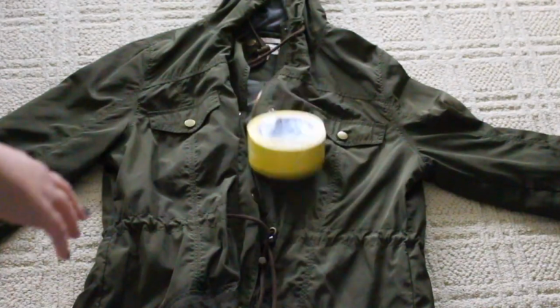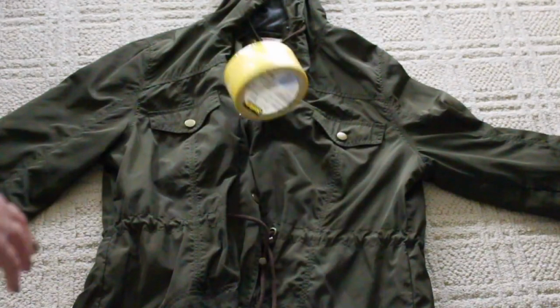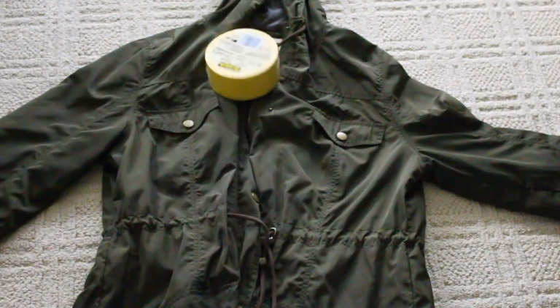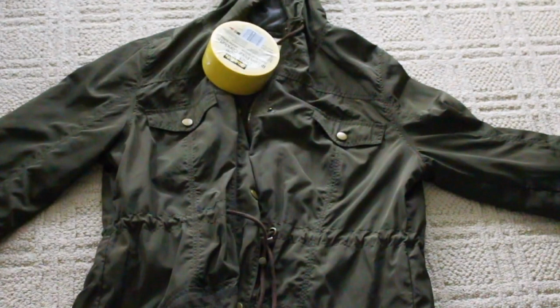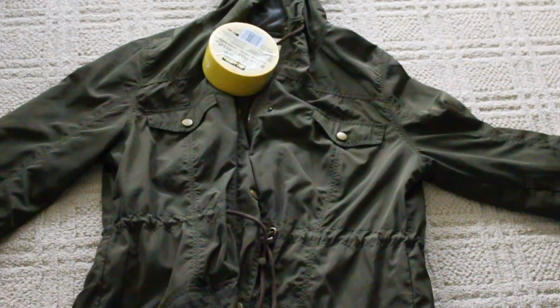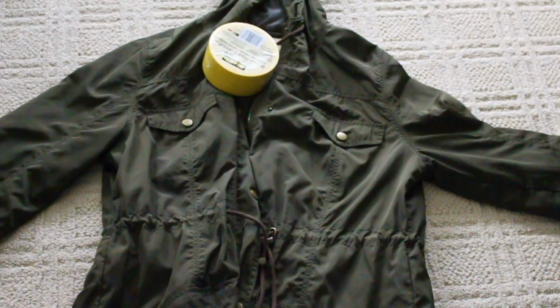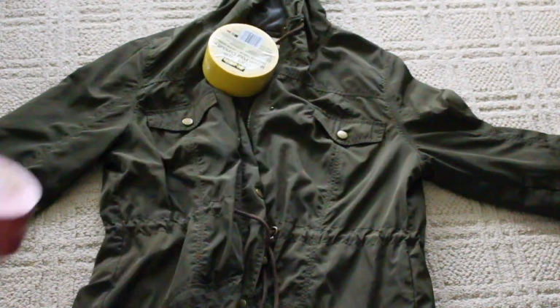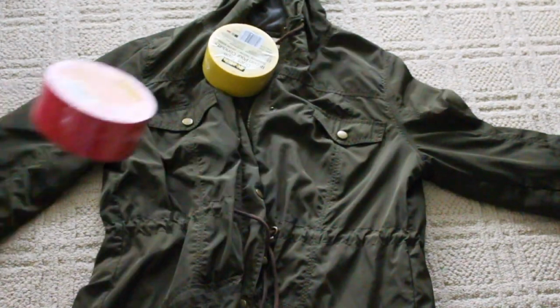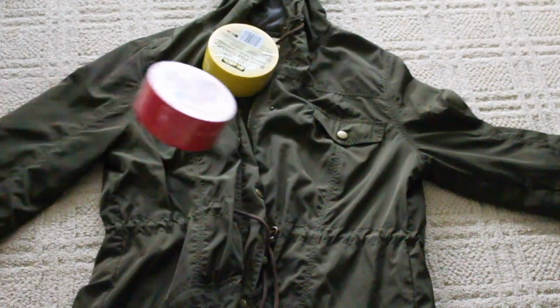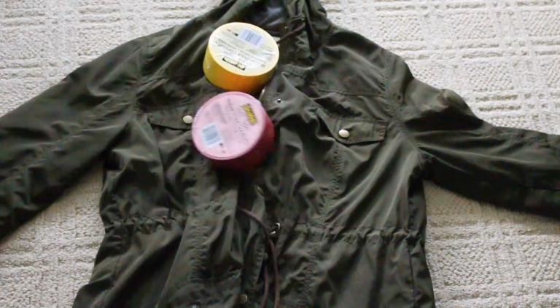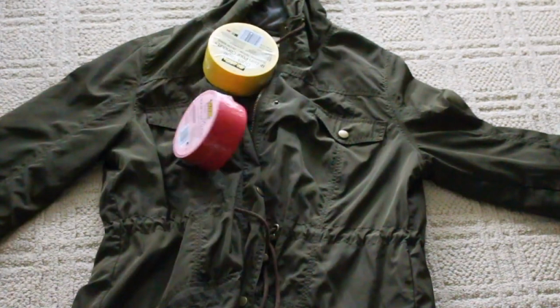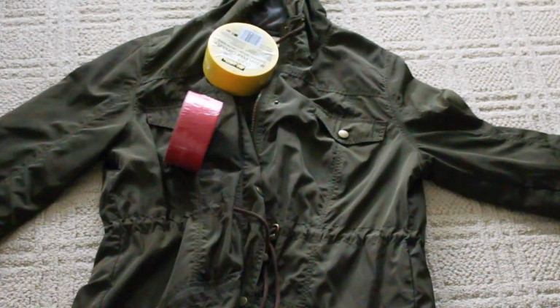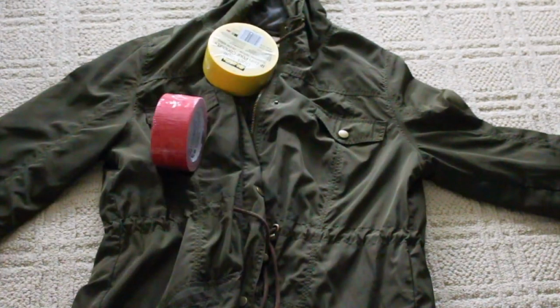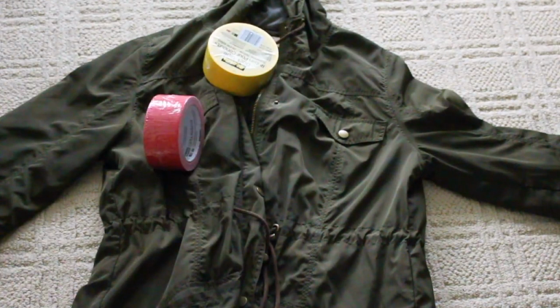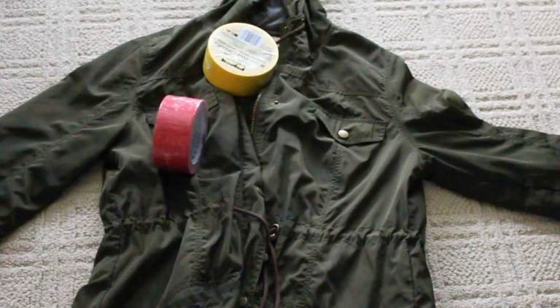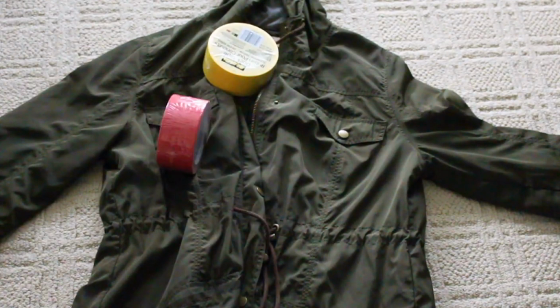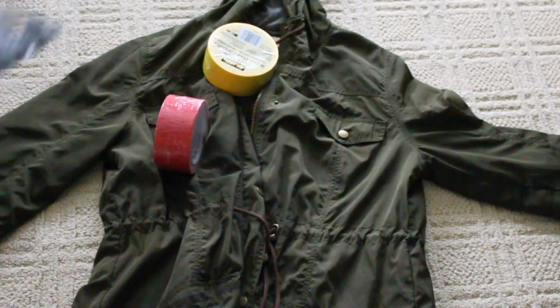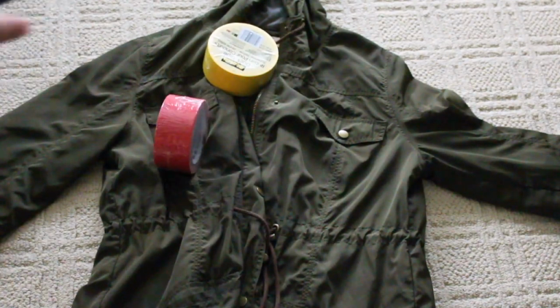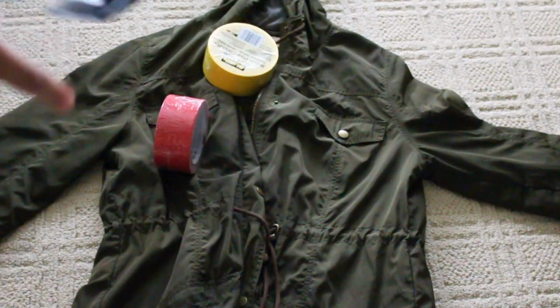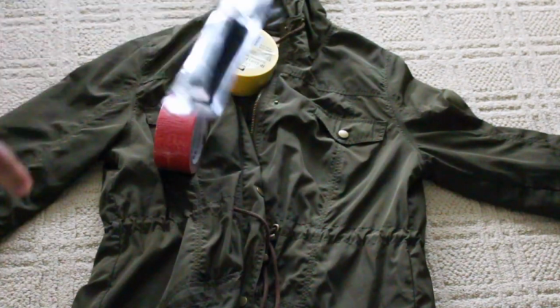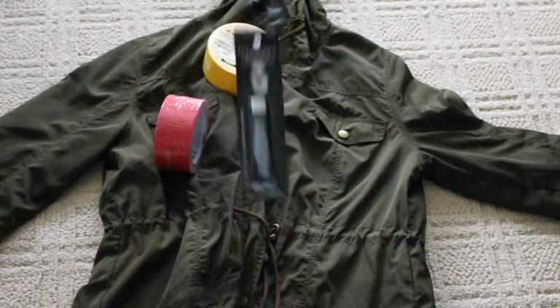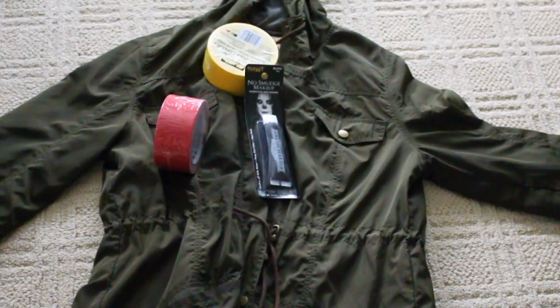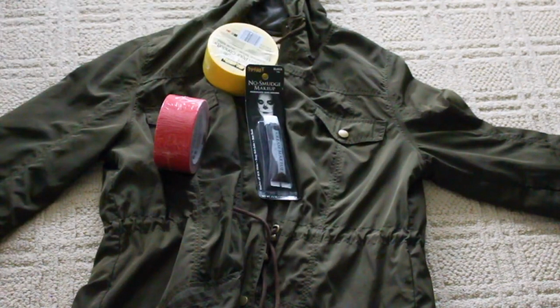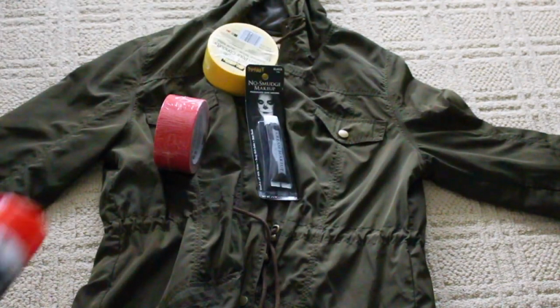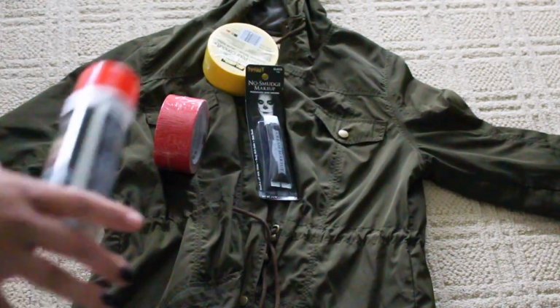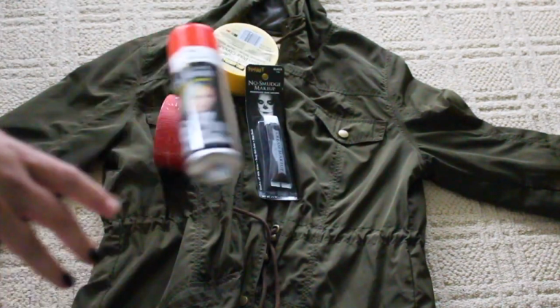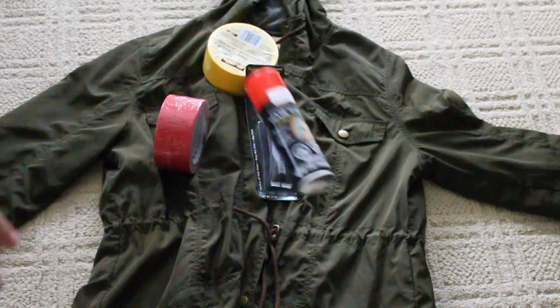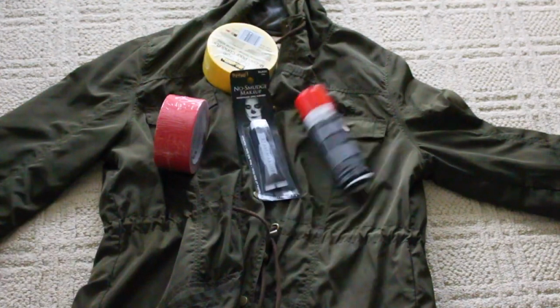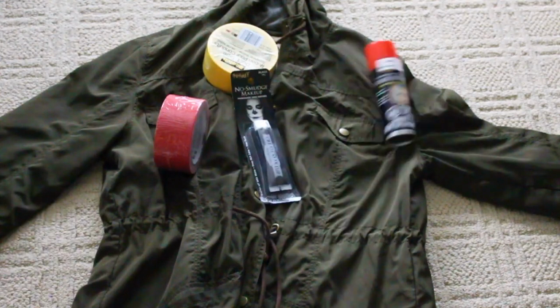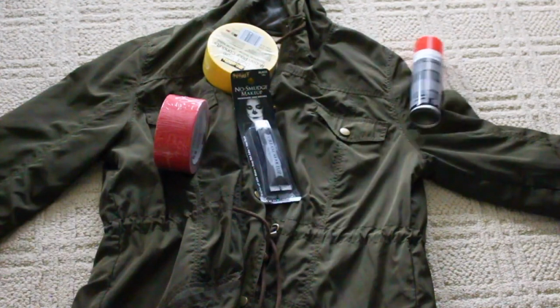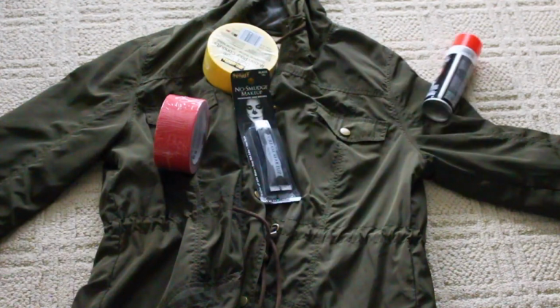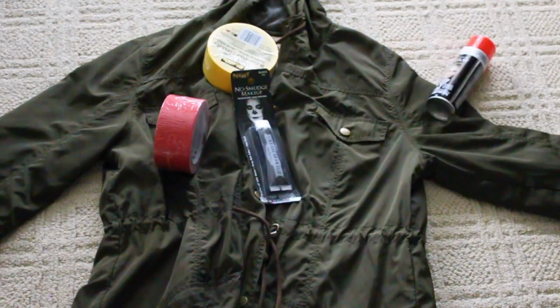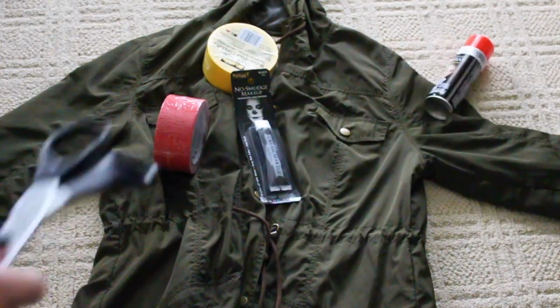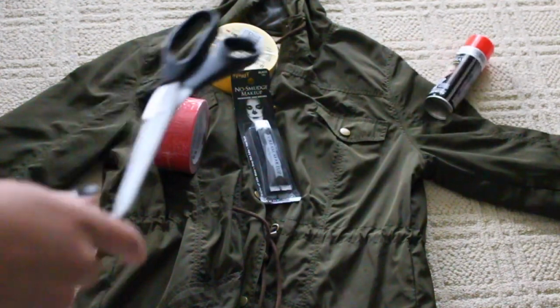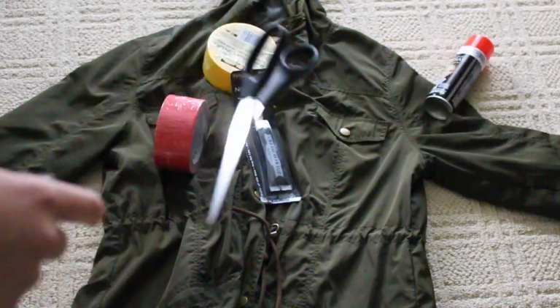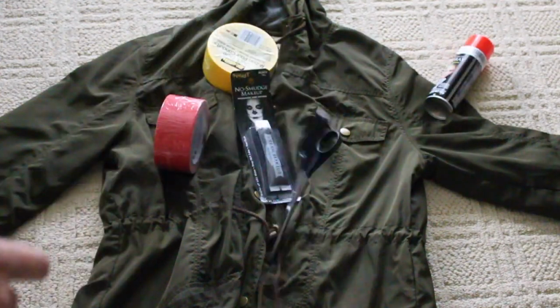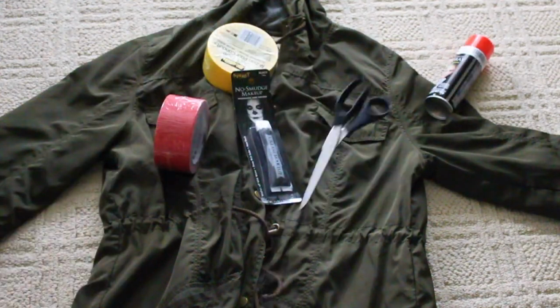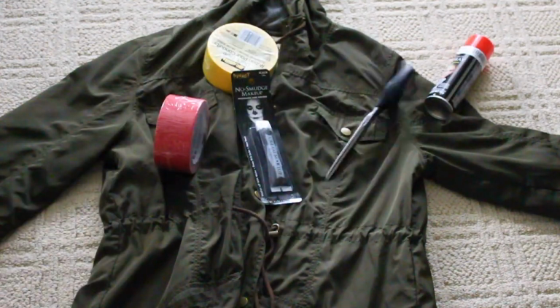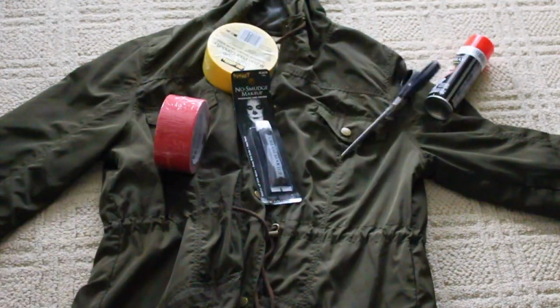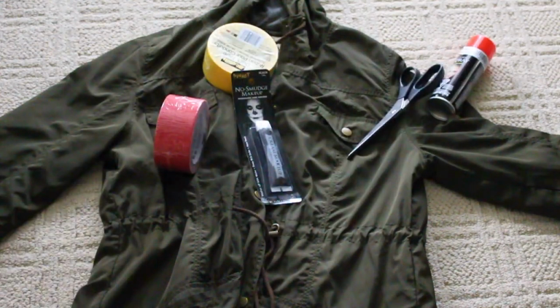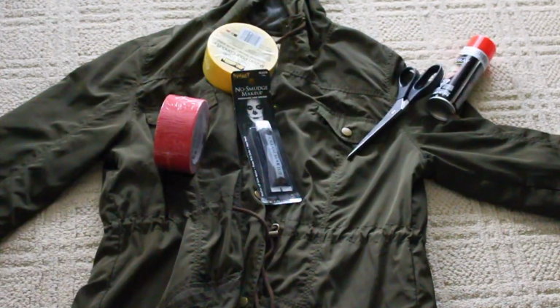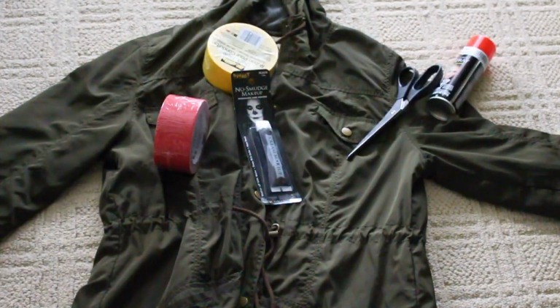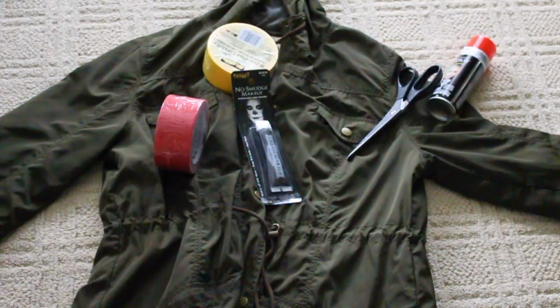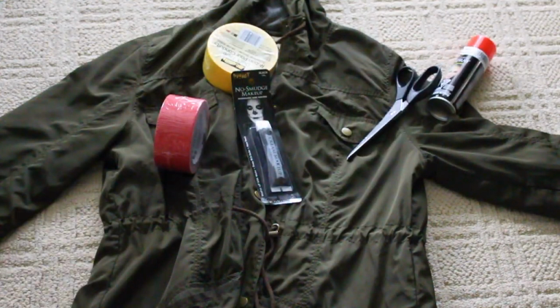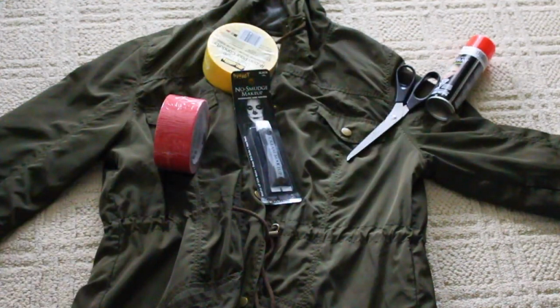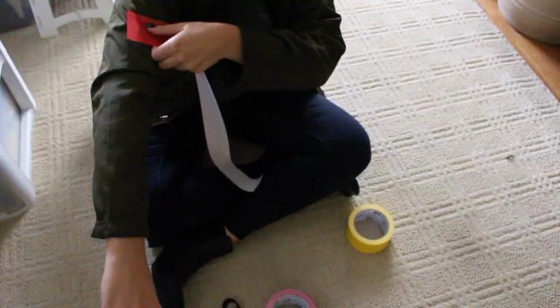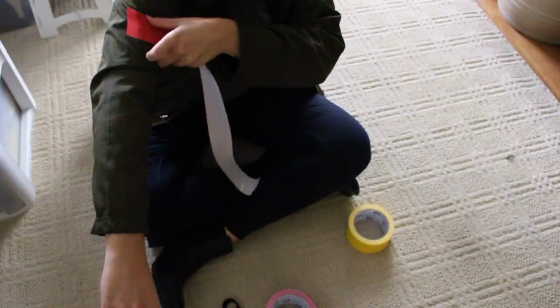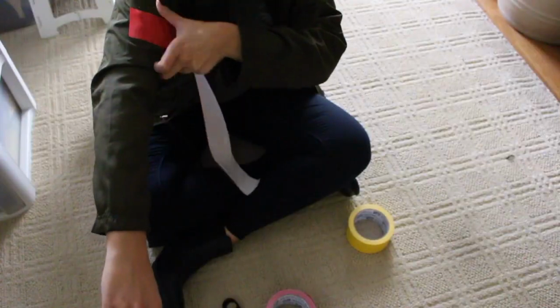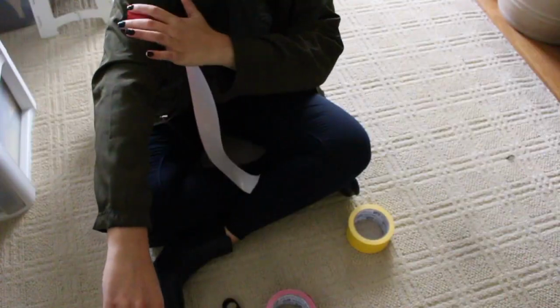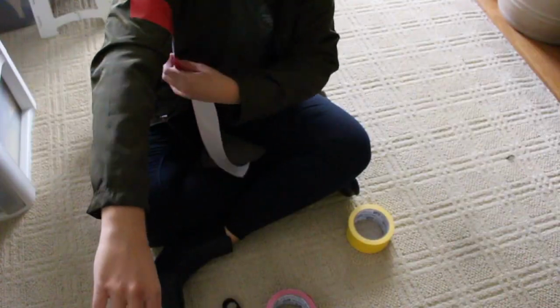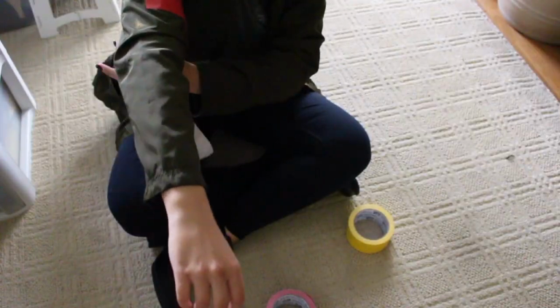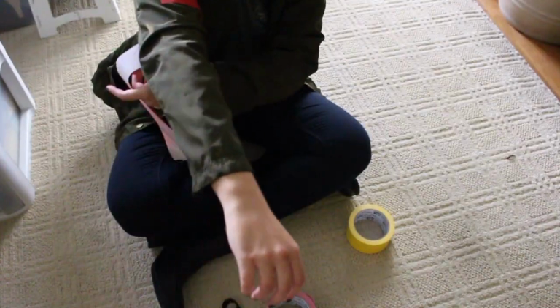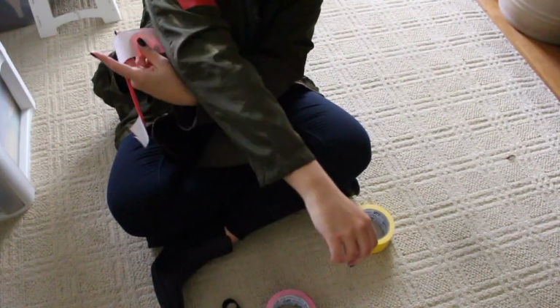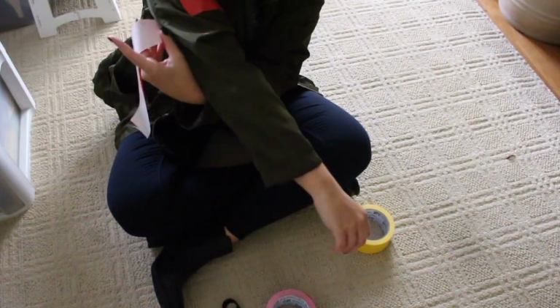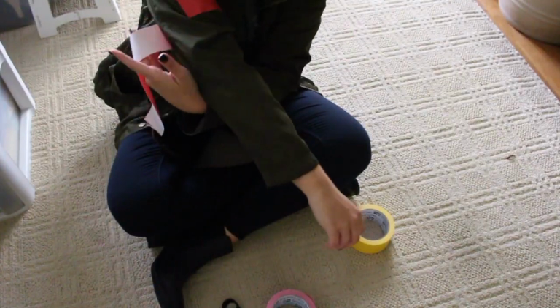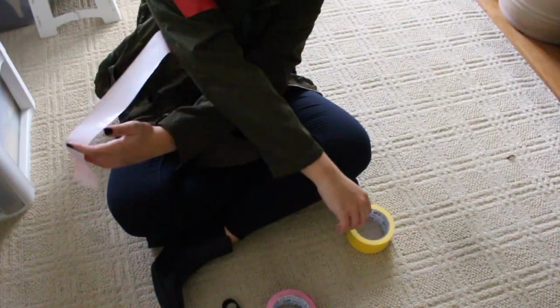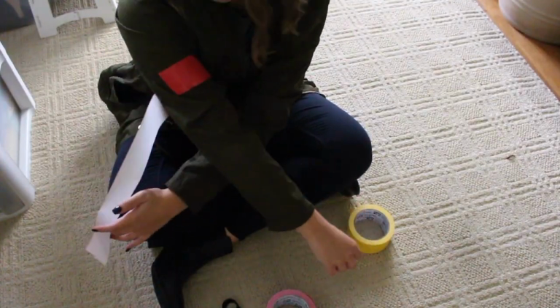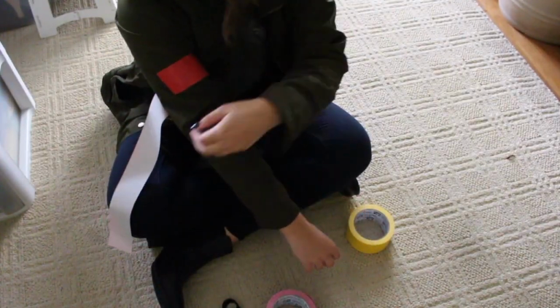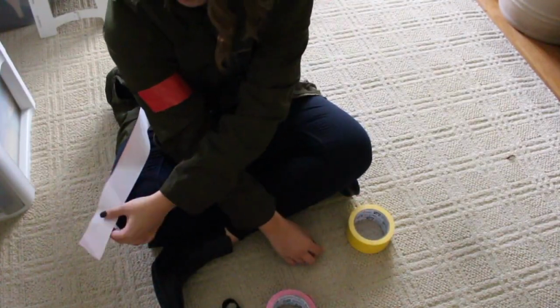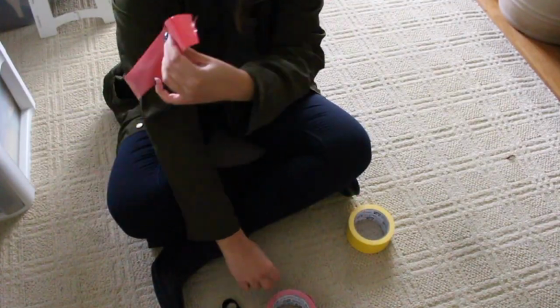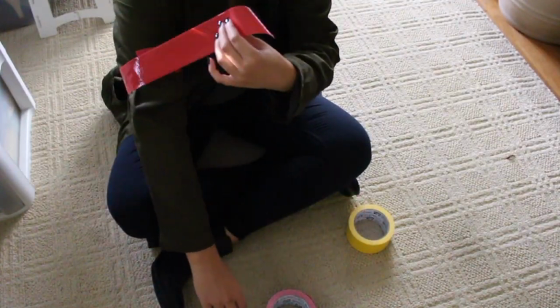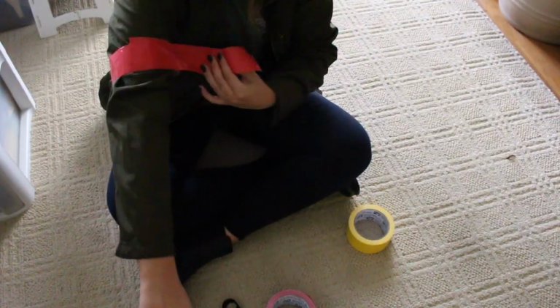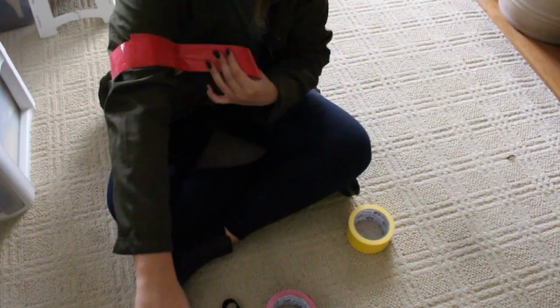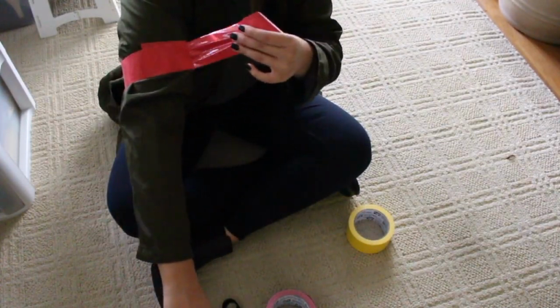For this, all you need is a green jacket, yellow tape, red tape, black face paint, red hairspray, and scissors.